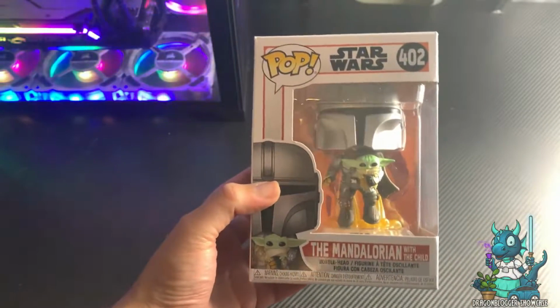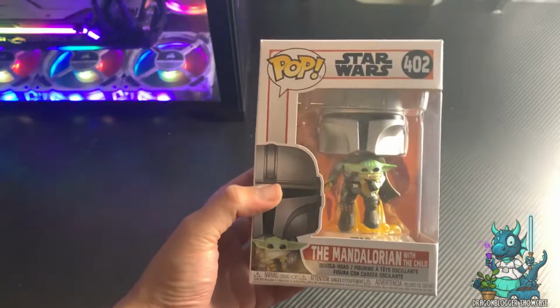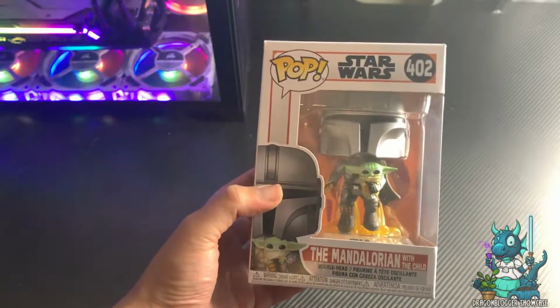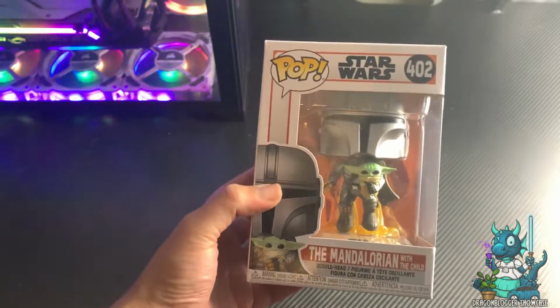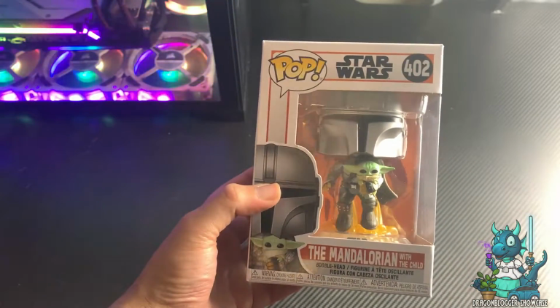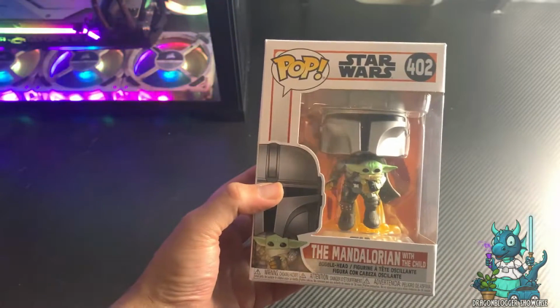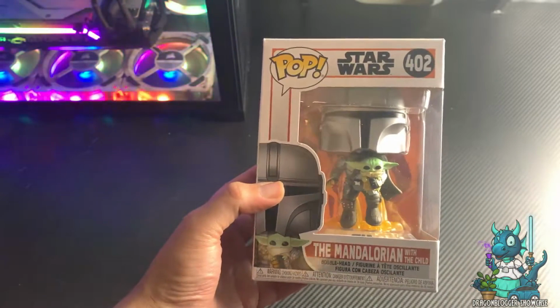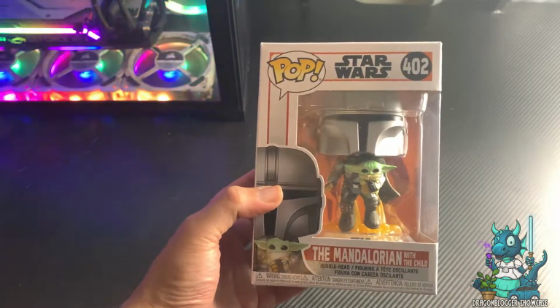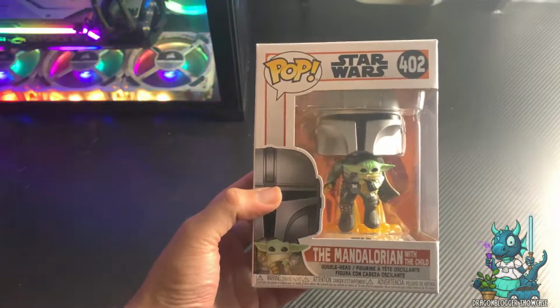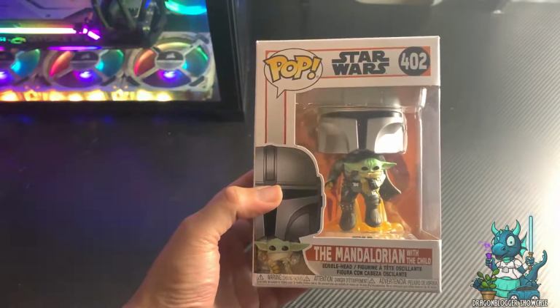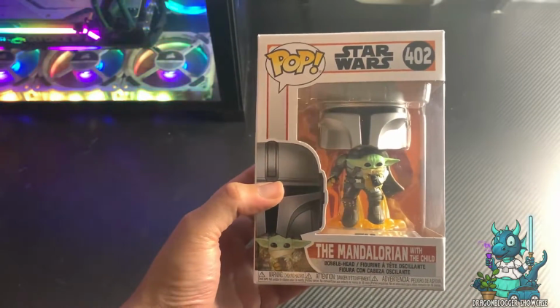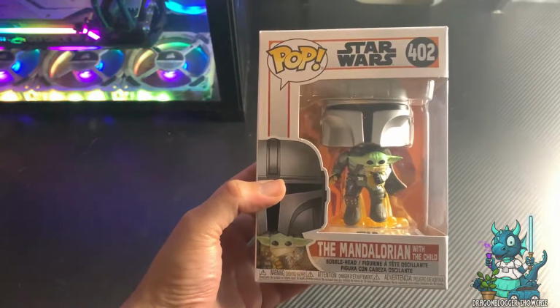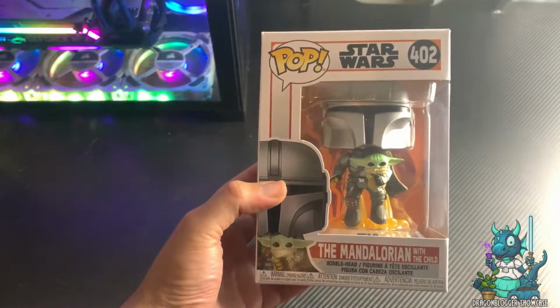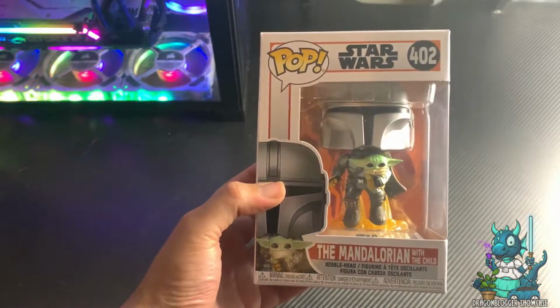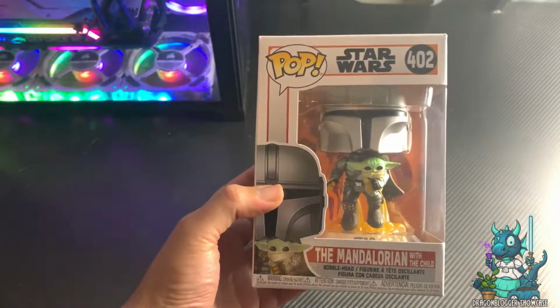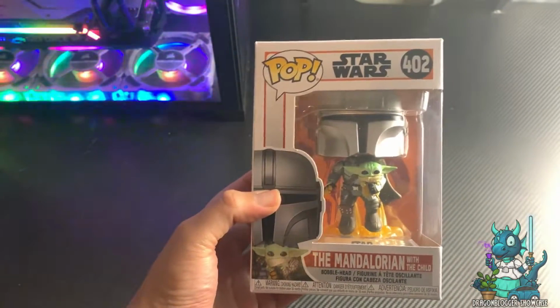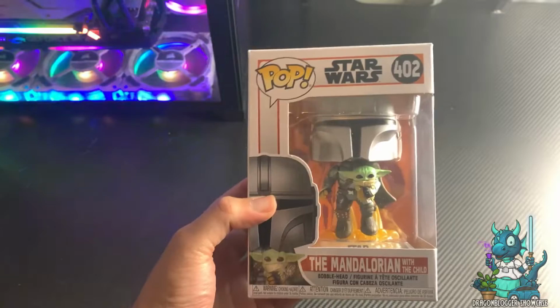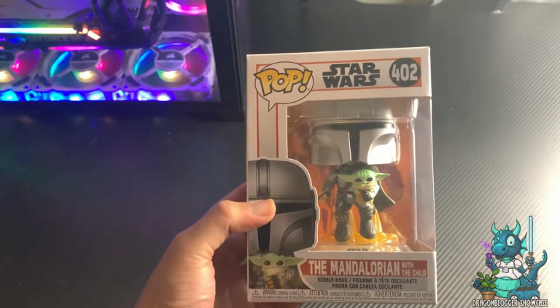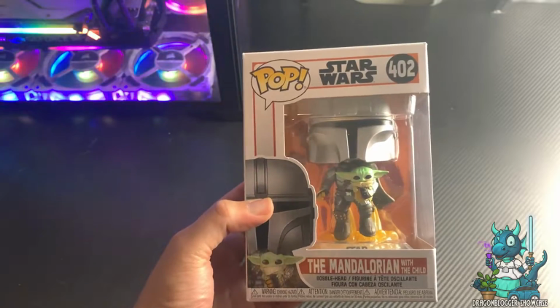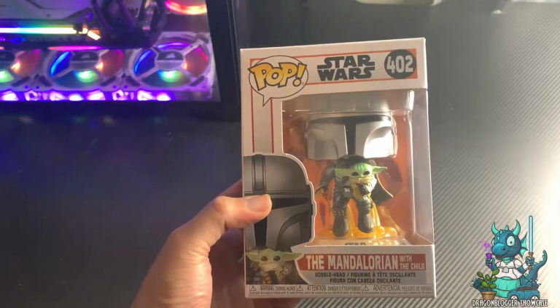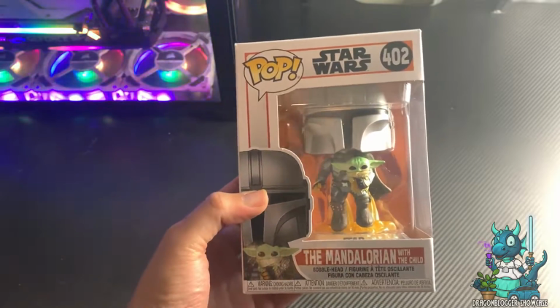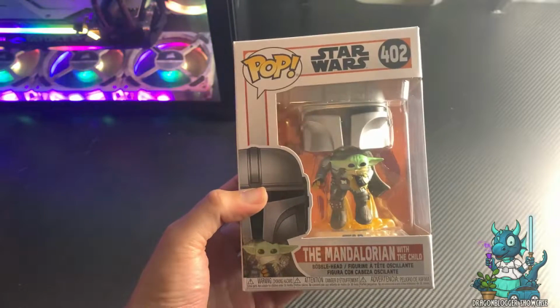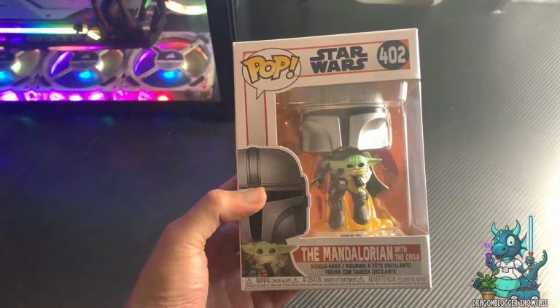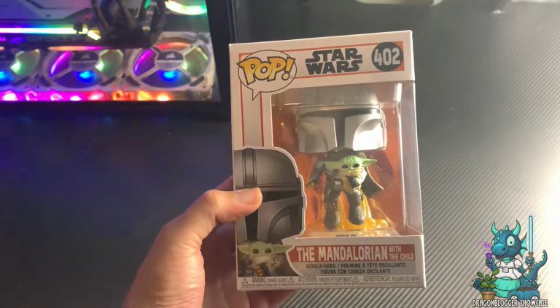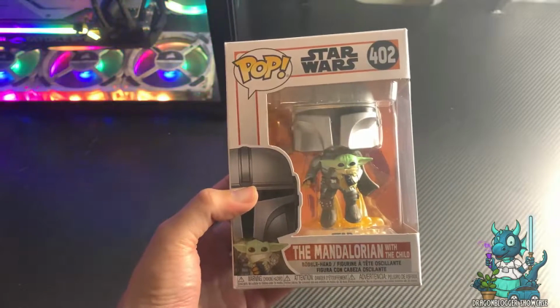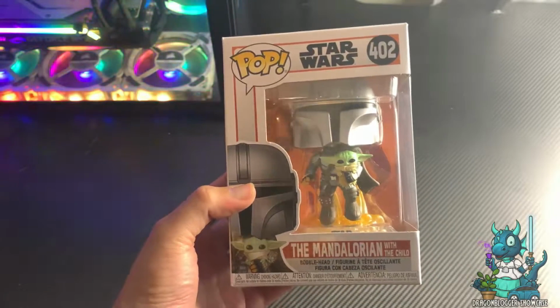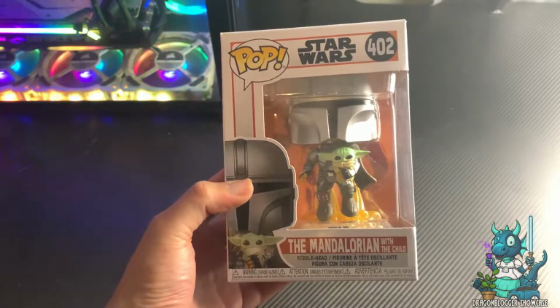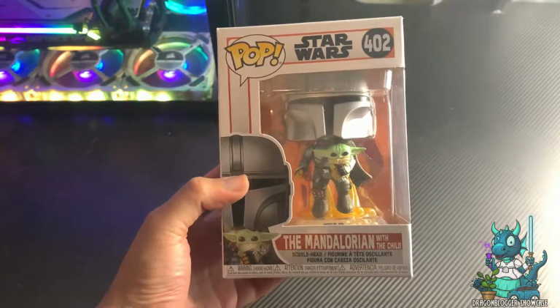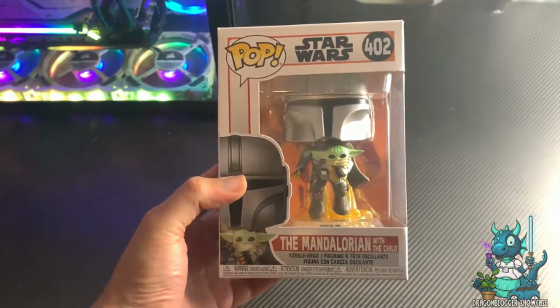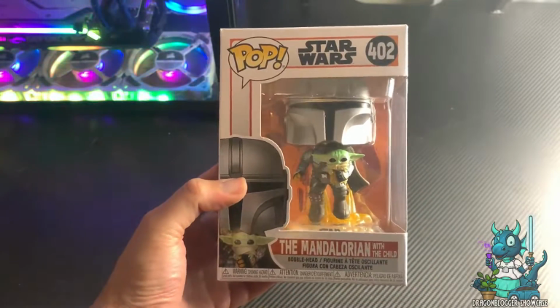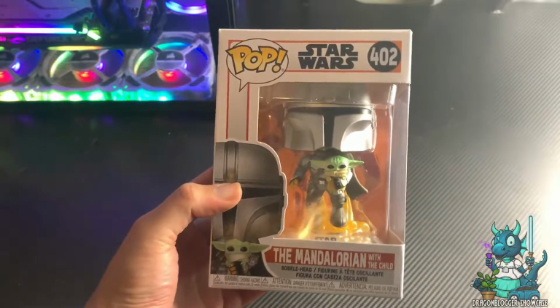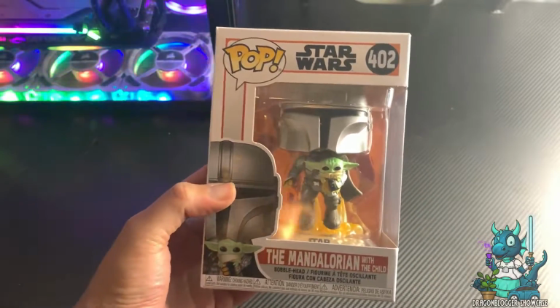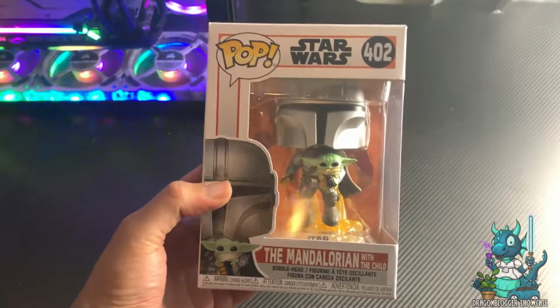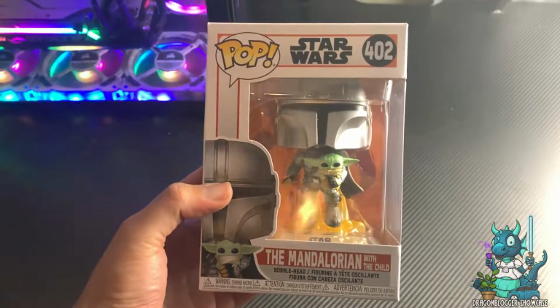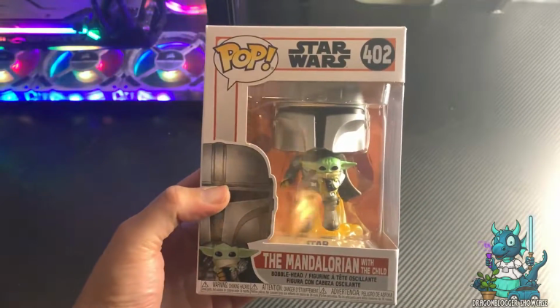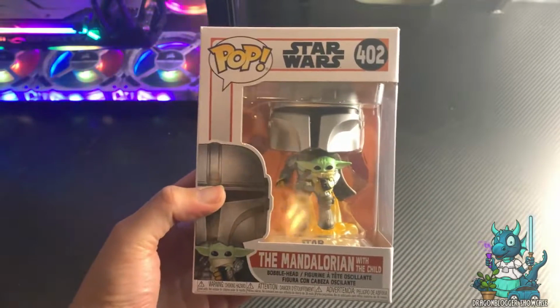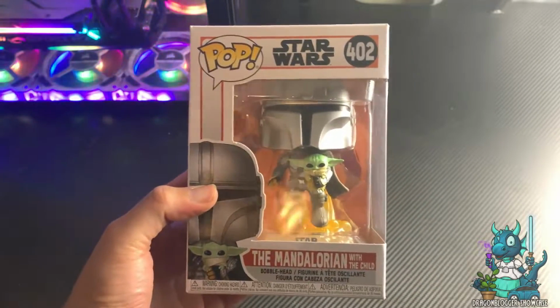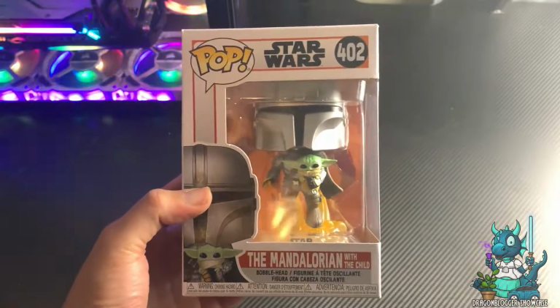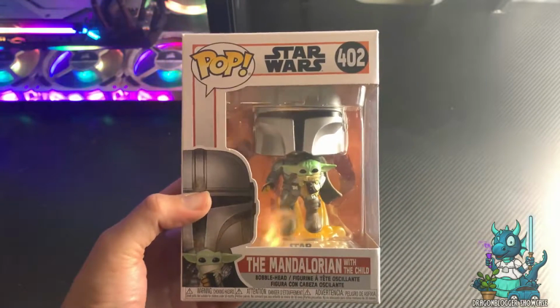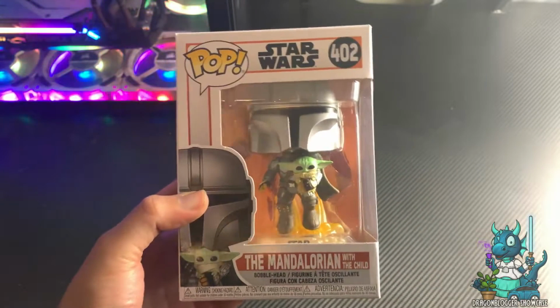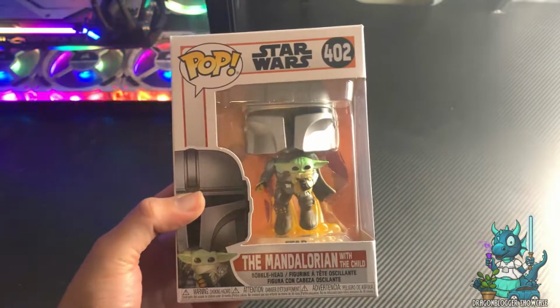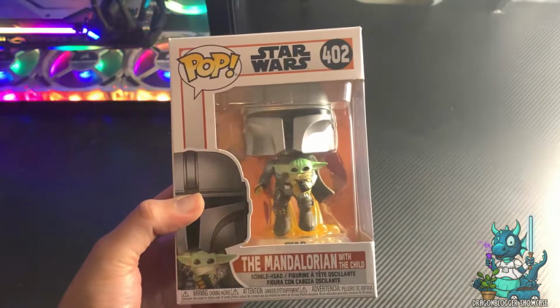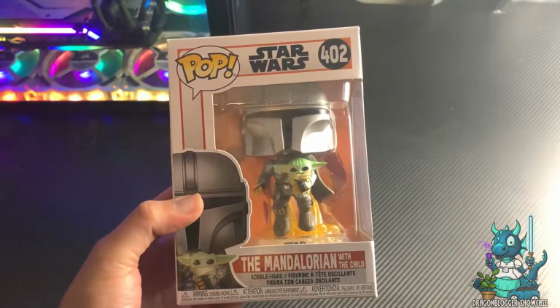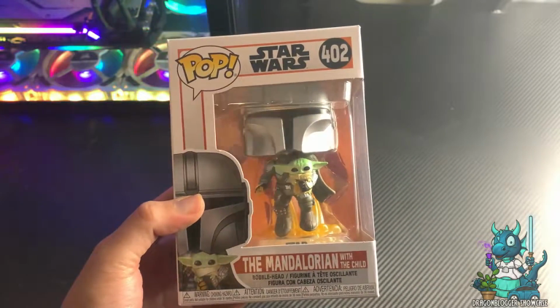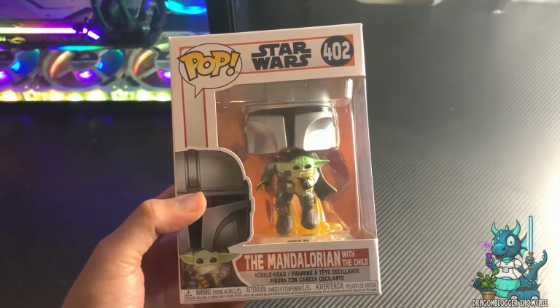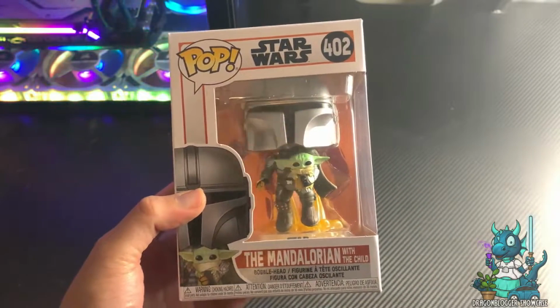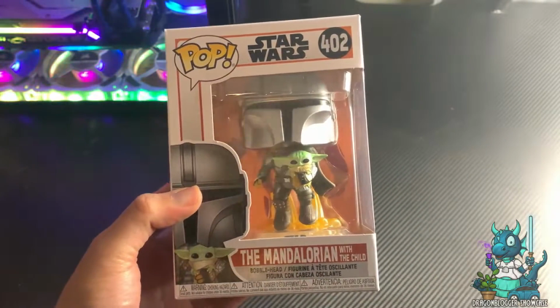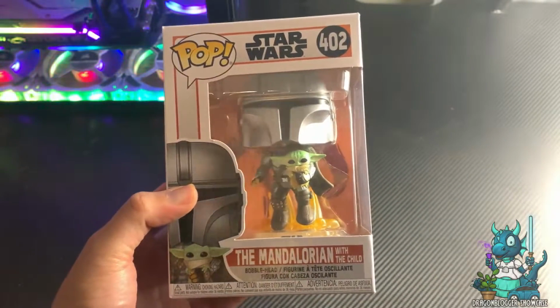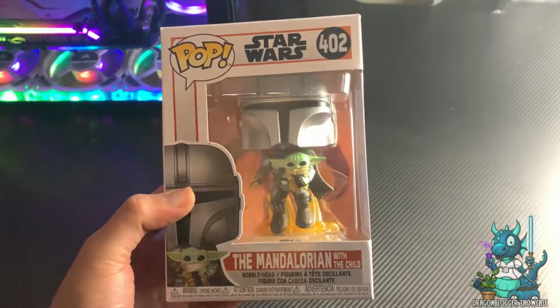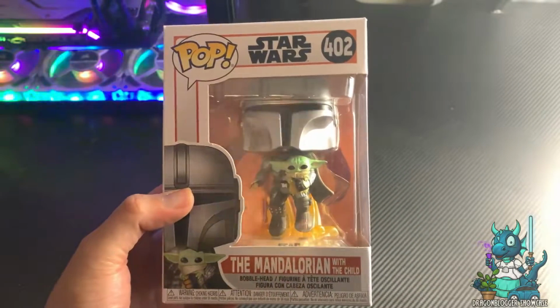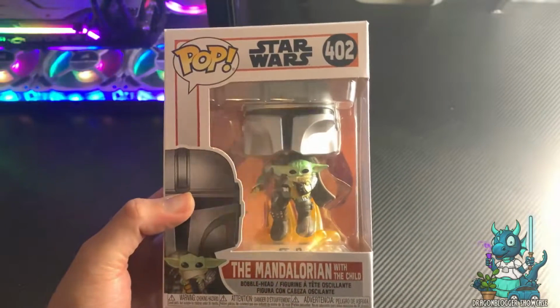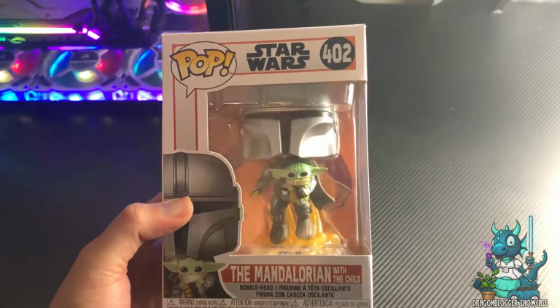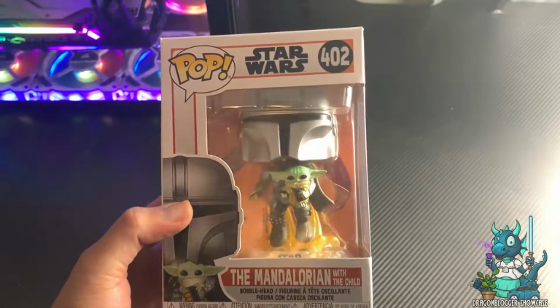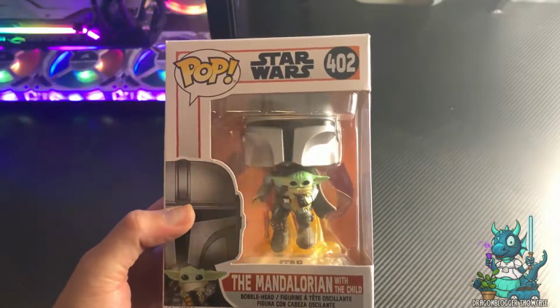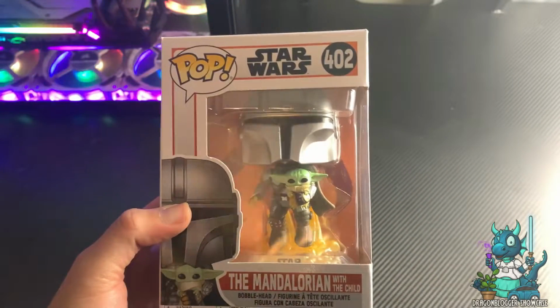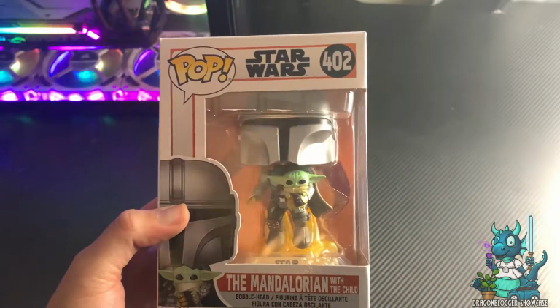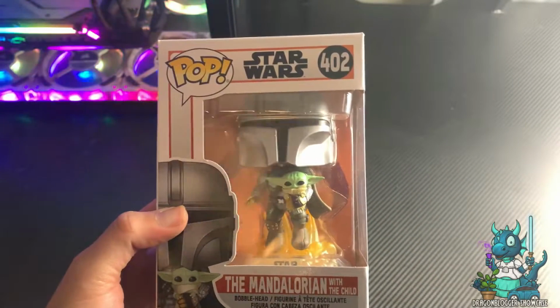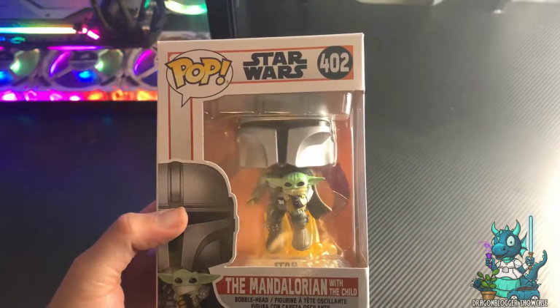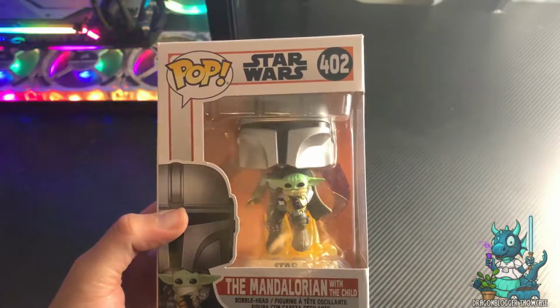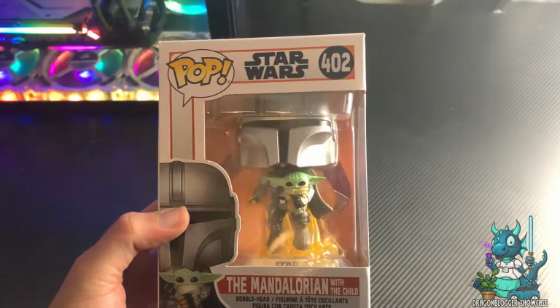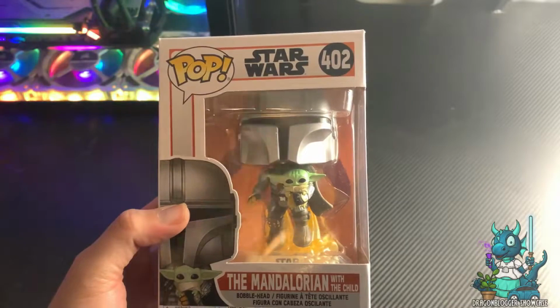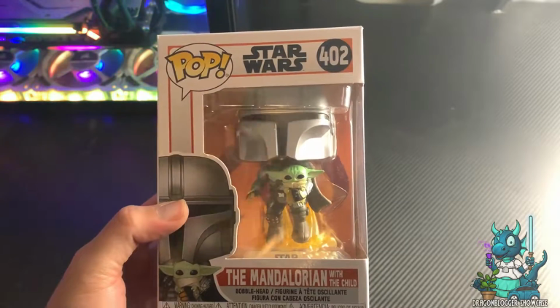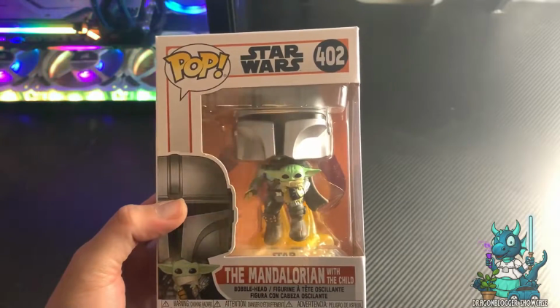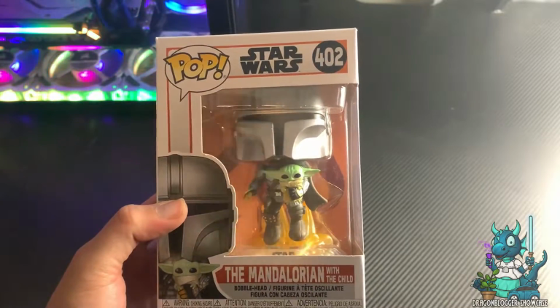It's the Mythosaur, which is iconic to Mandalorian culture lore wise. And again, it's just a really nice Funko Pop.